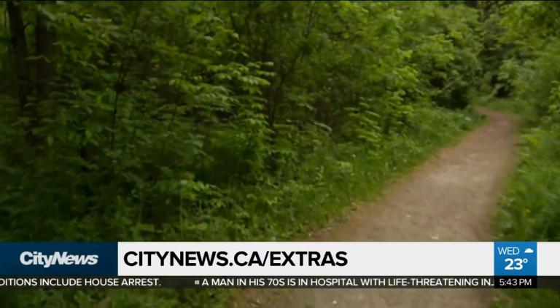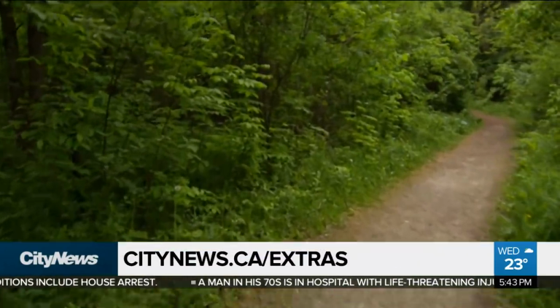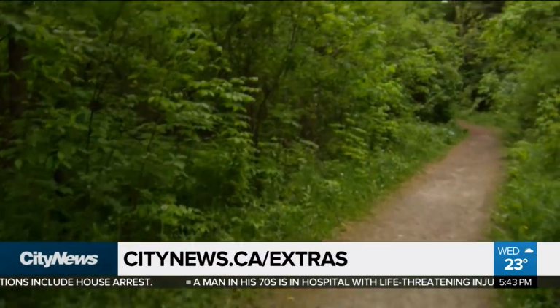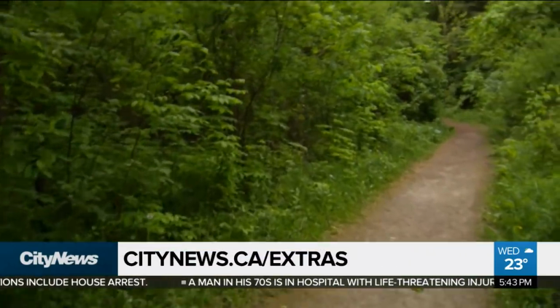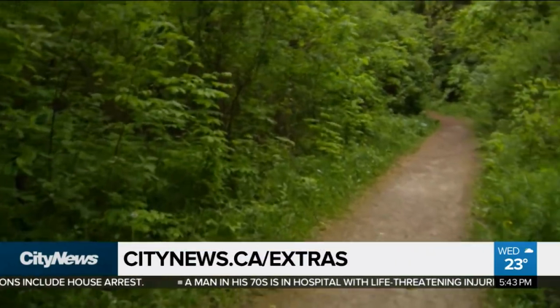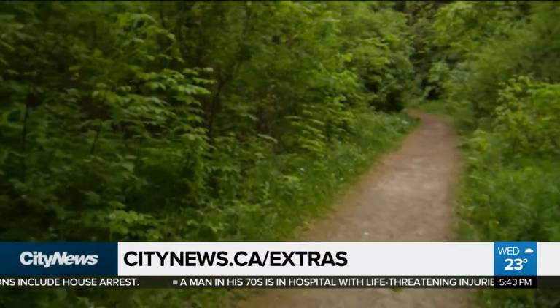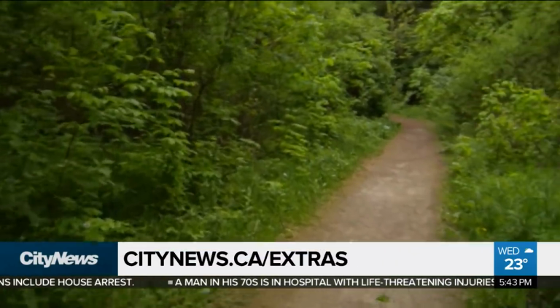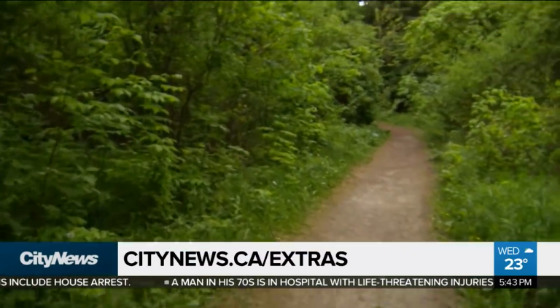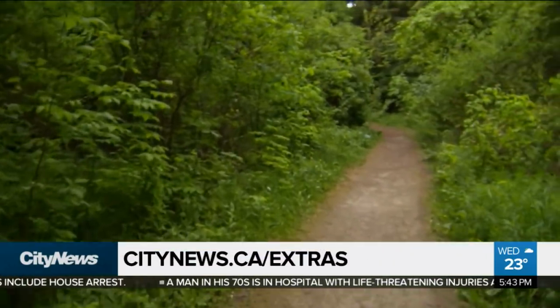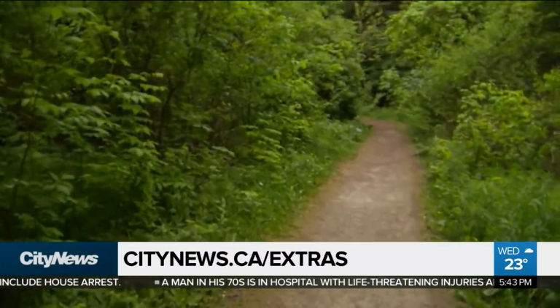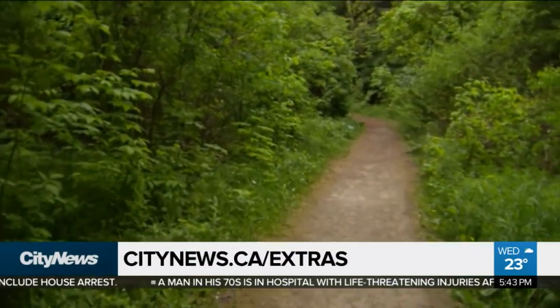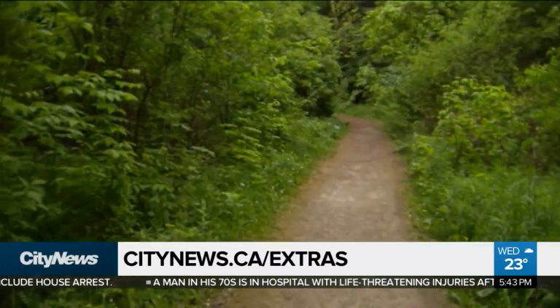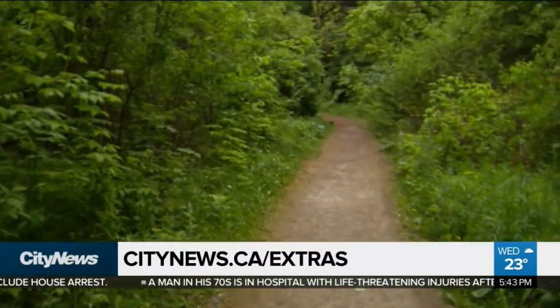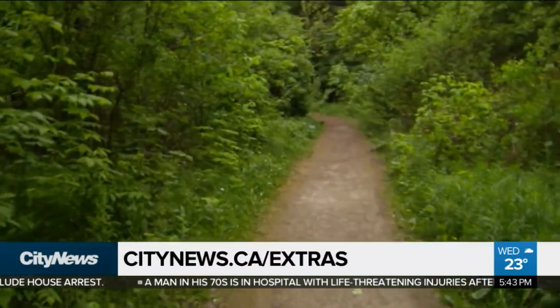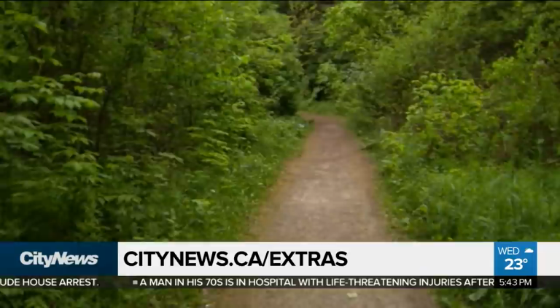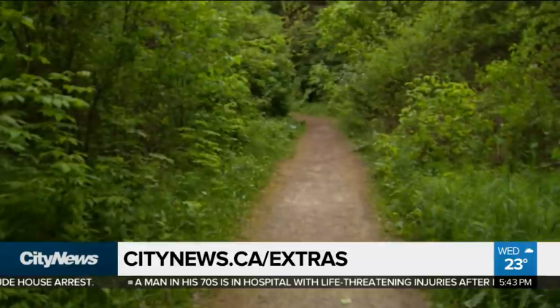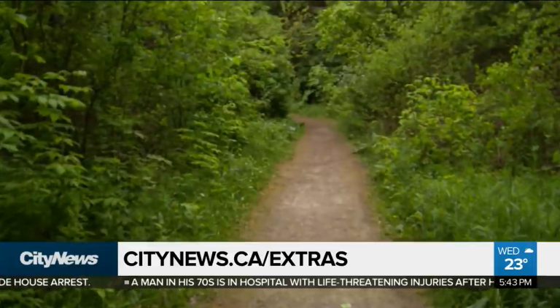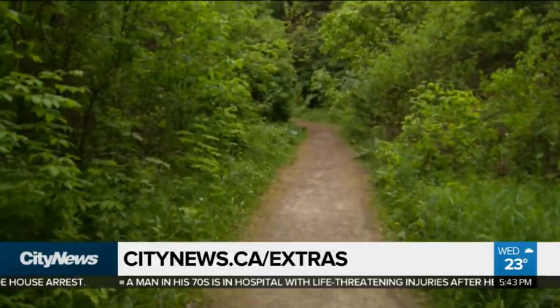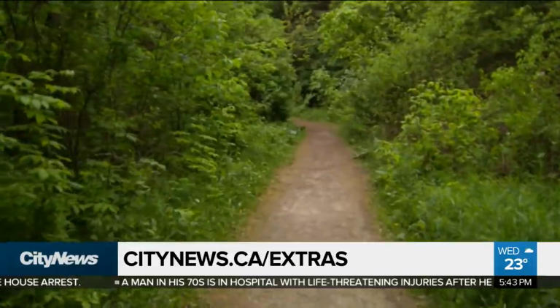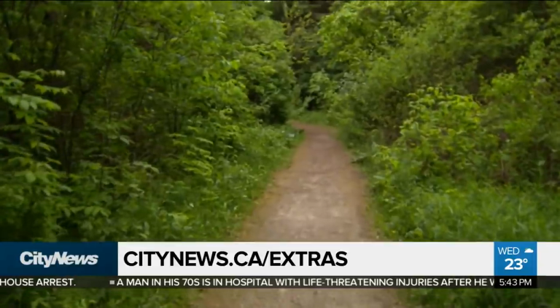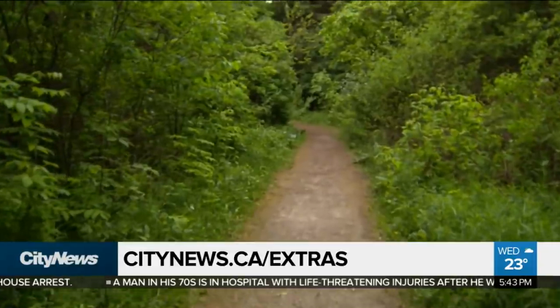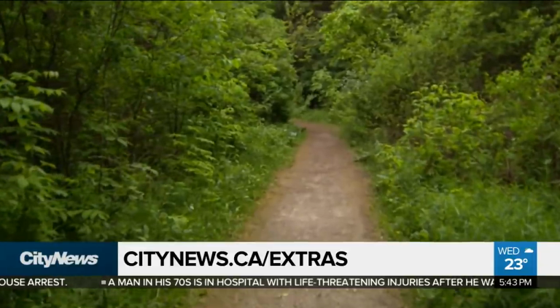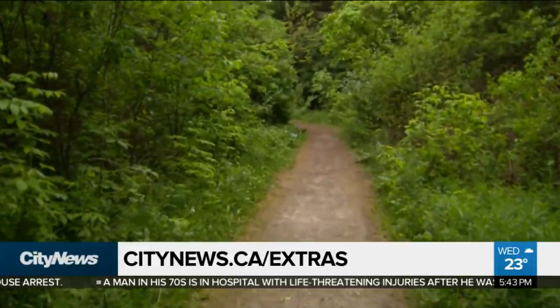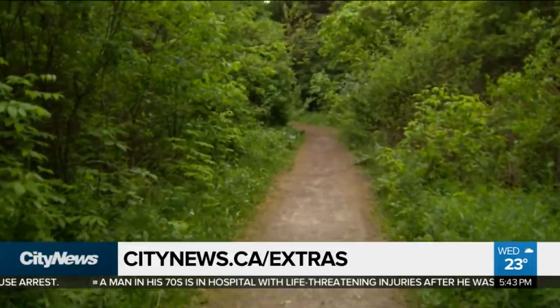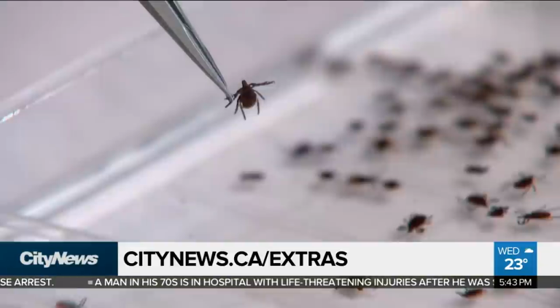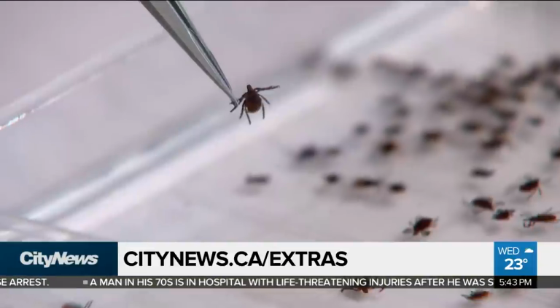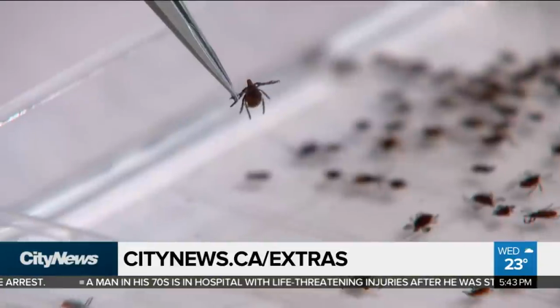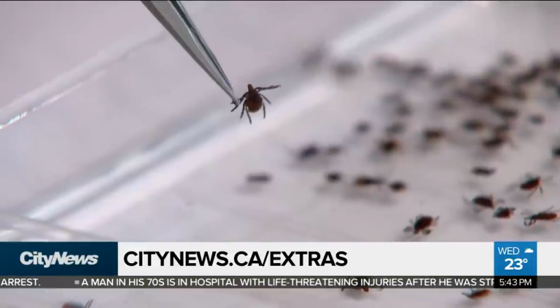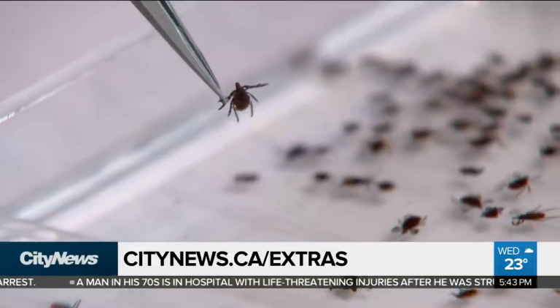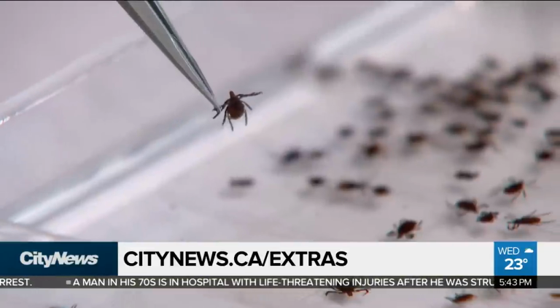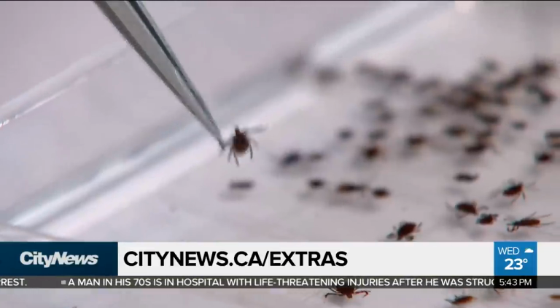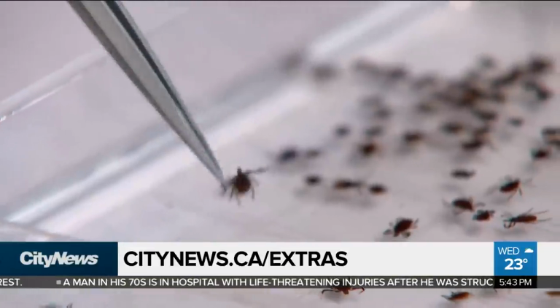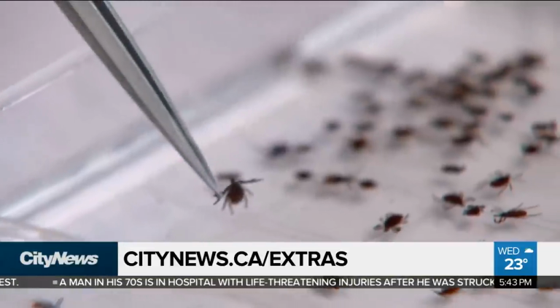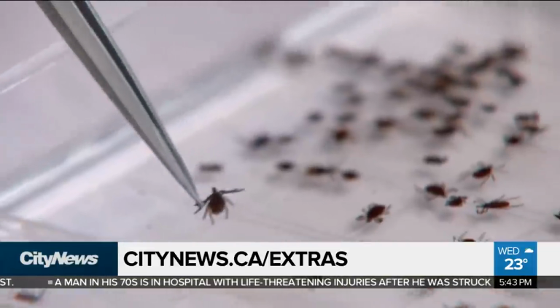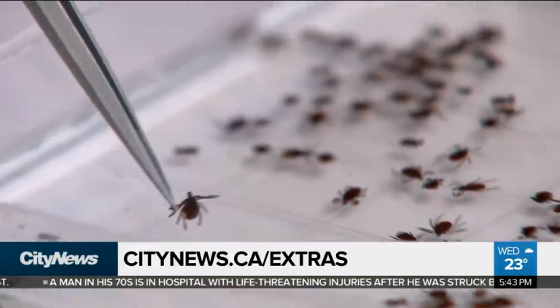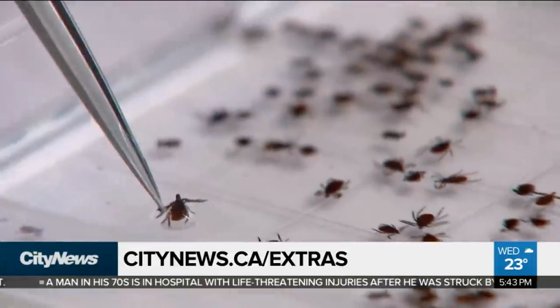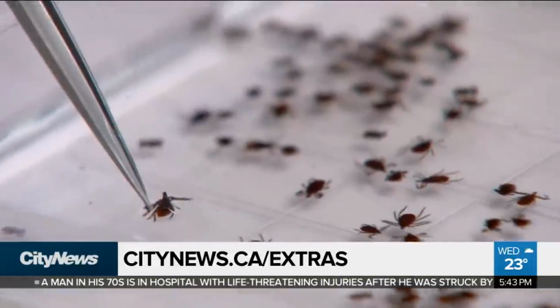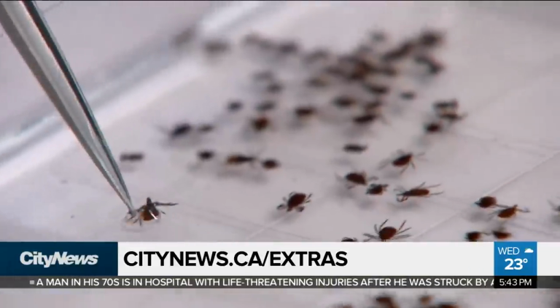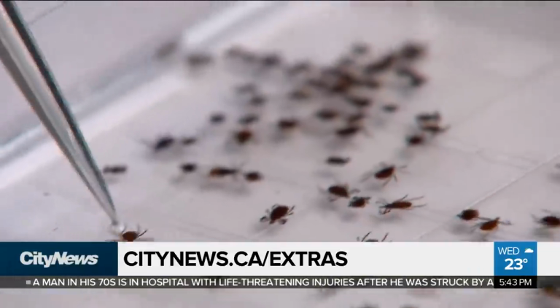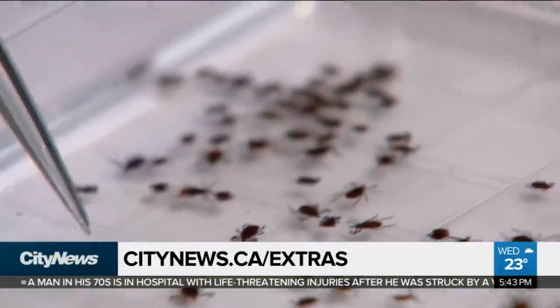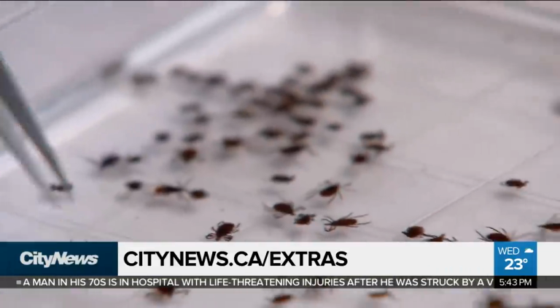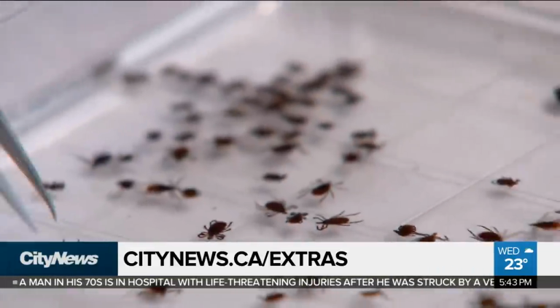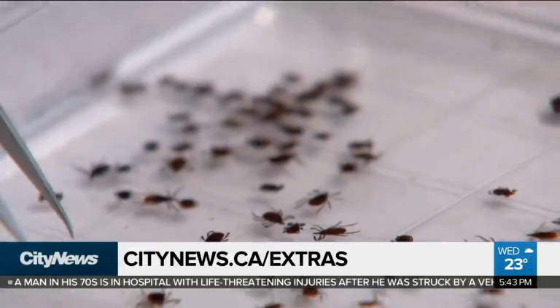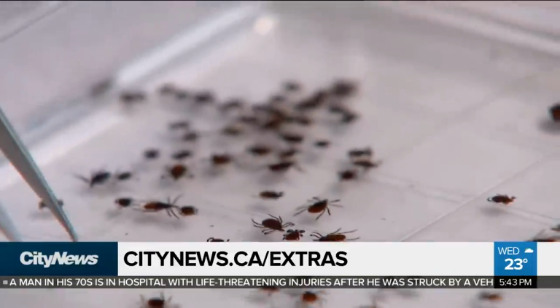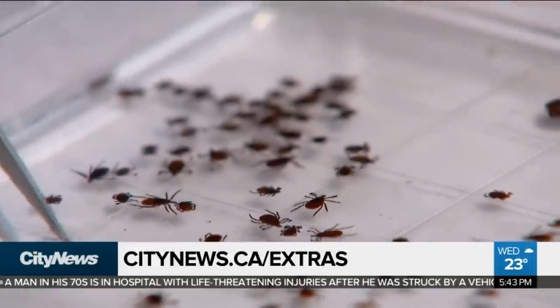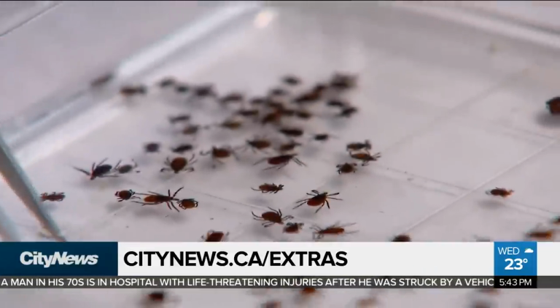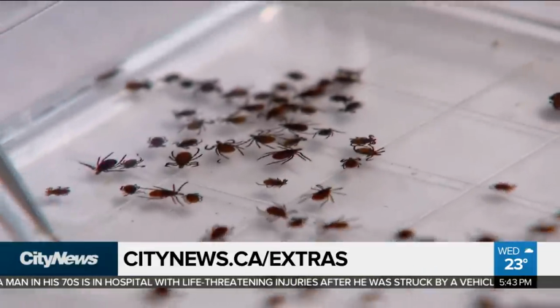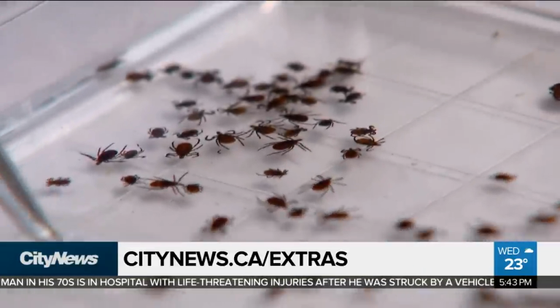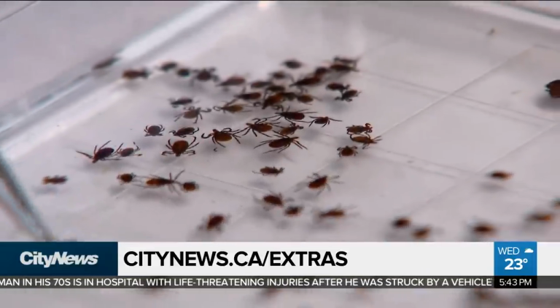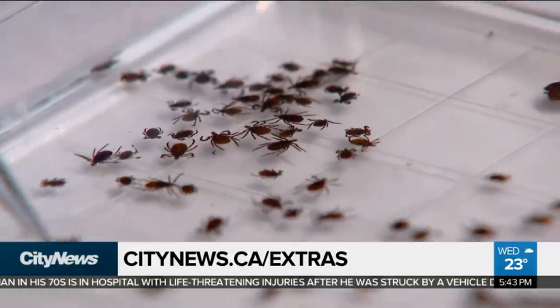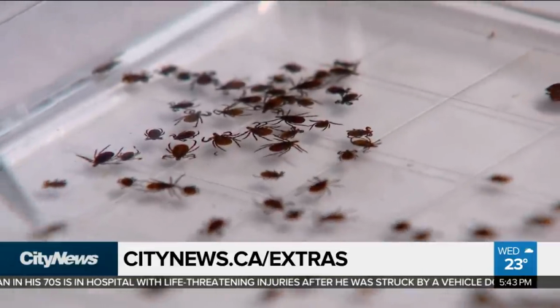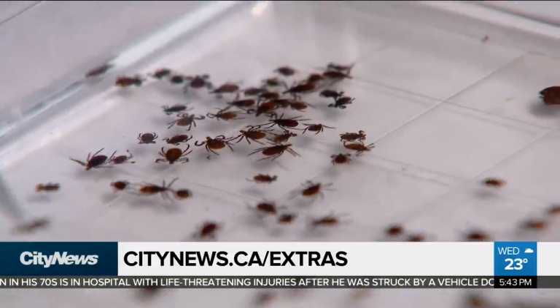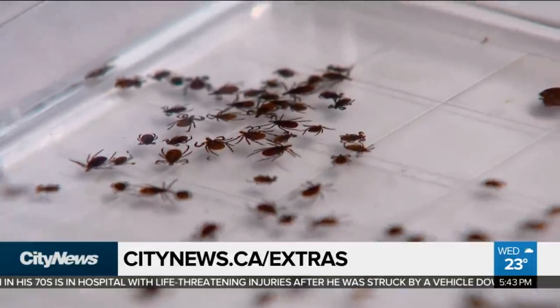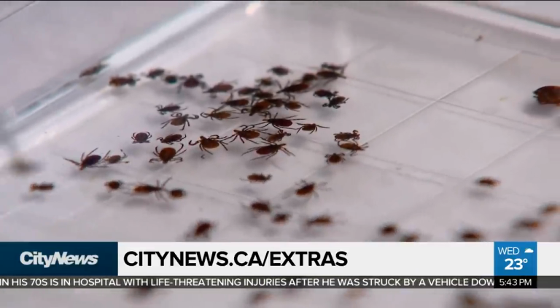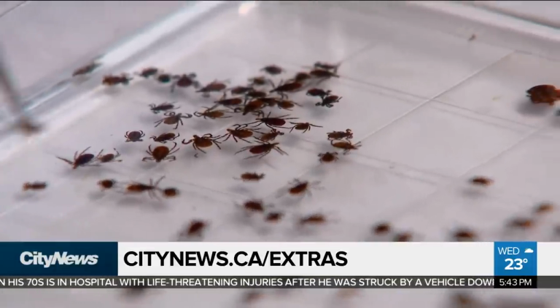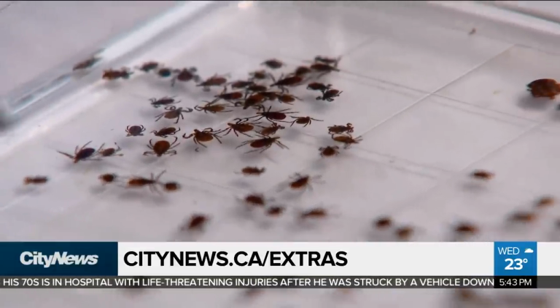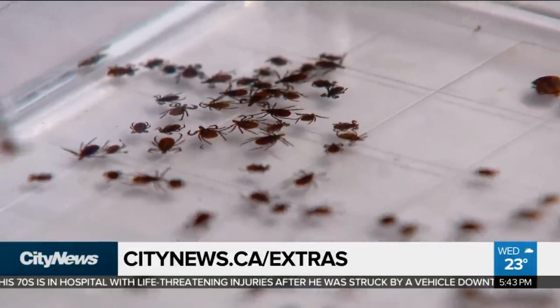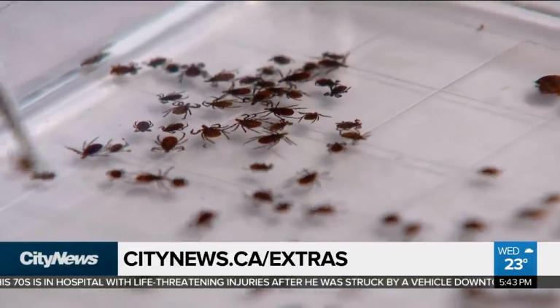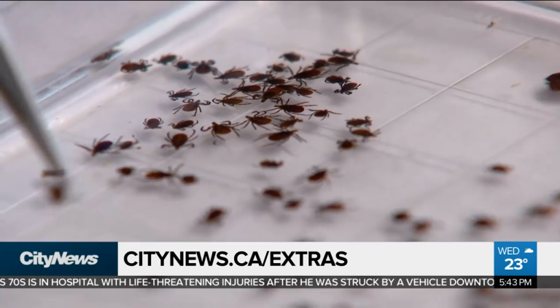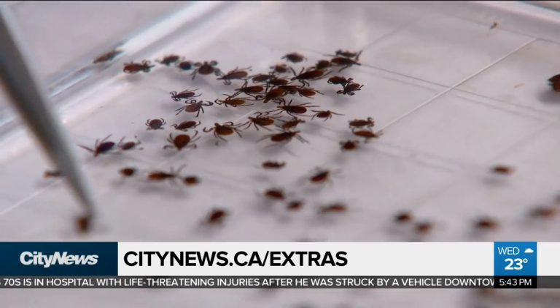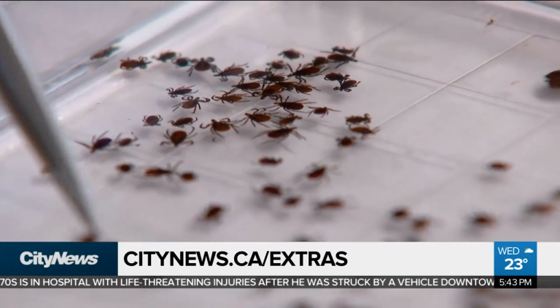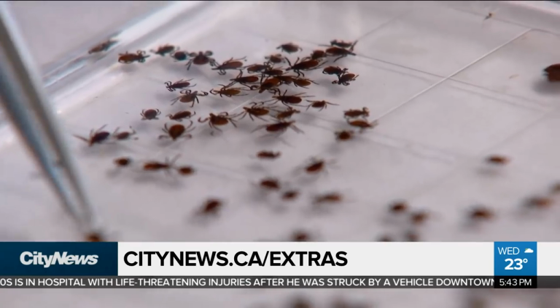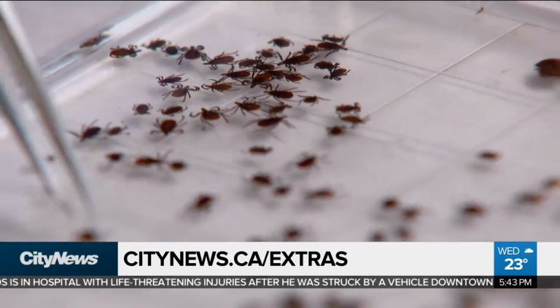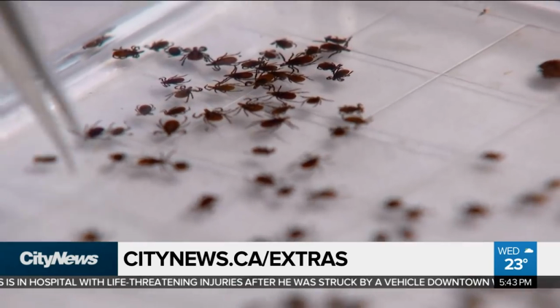For more information on how to remove ticks, you can go to our website at citynews.ca/extras. At Courtright Centre, Audra Browne, City News.